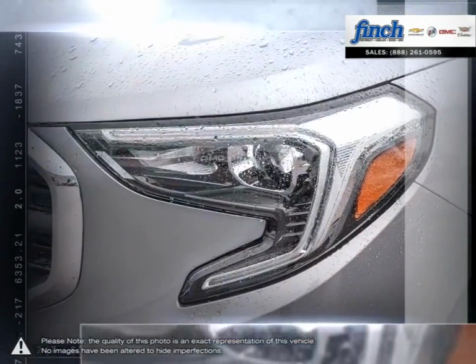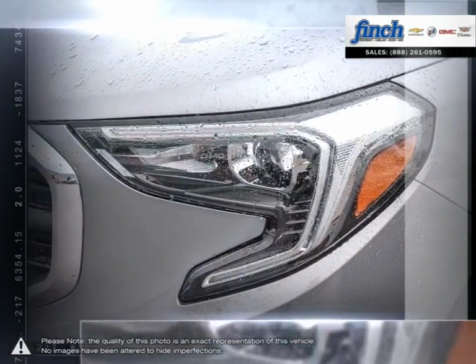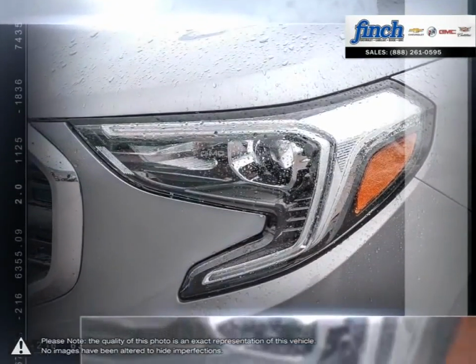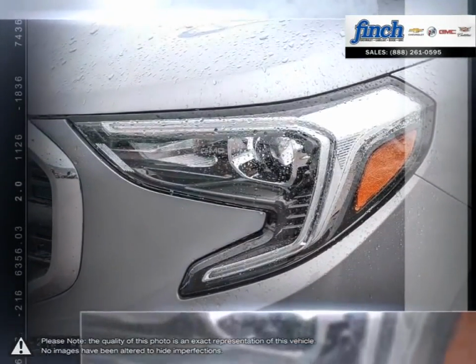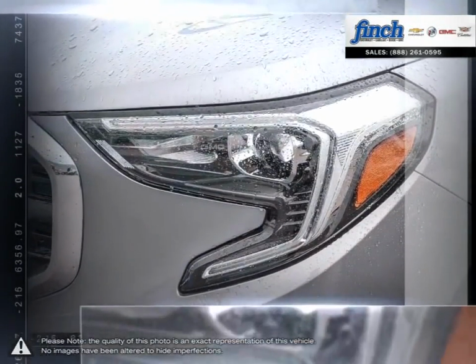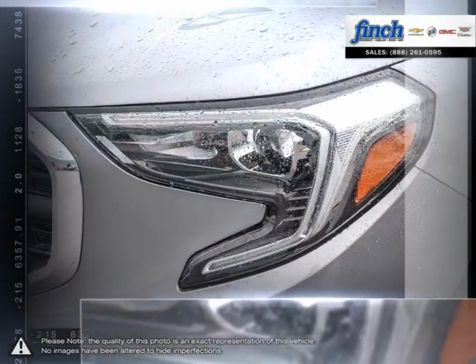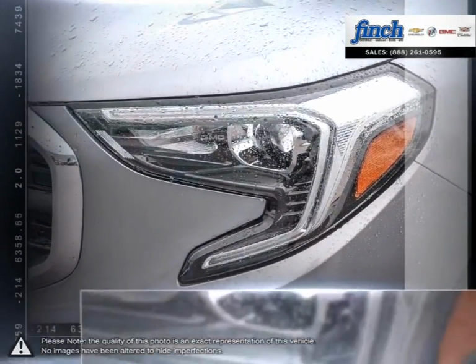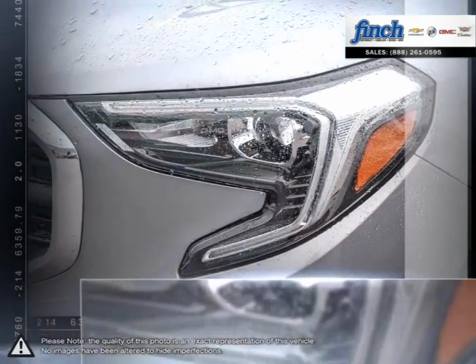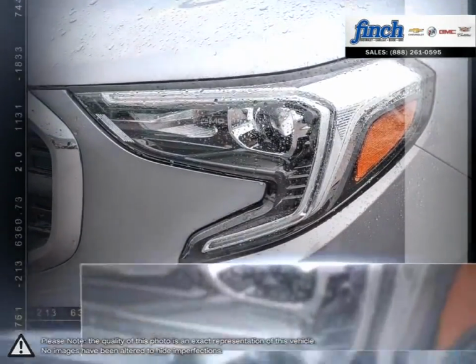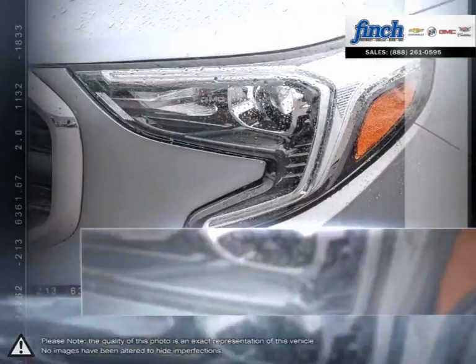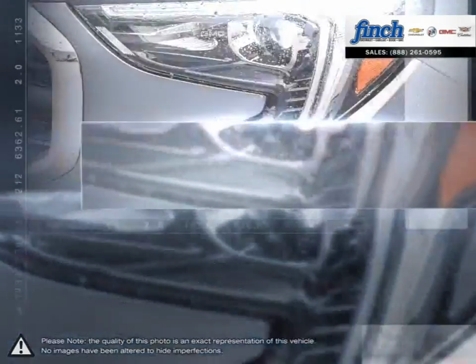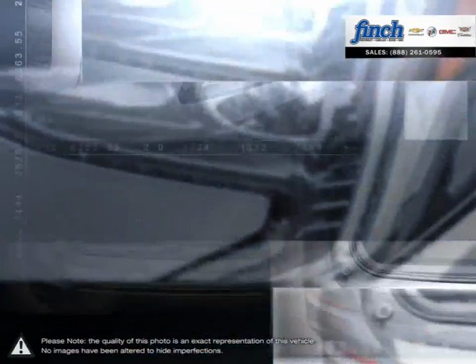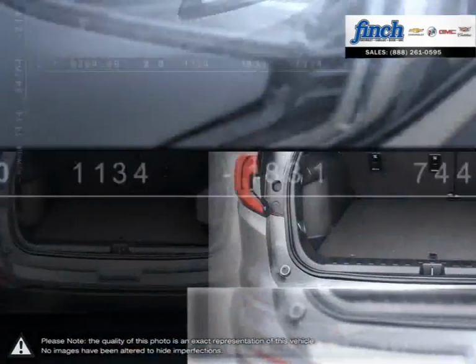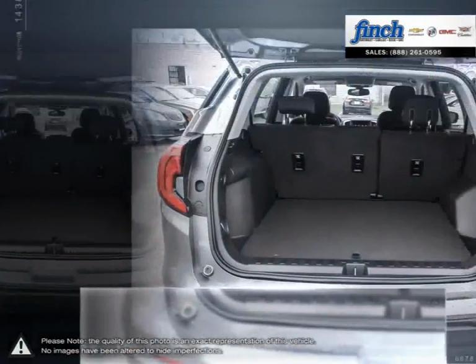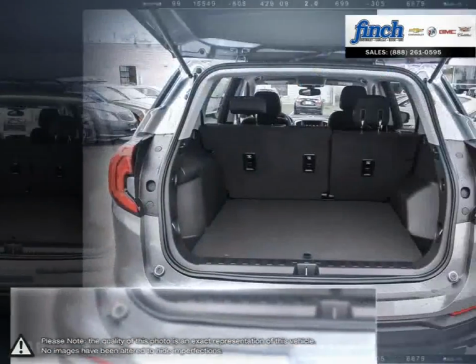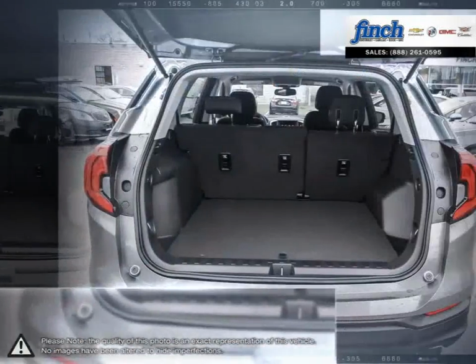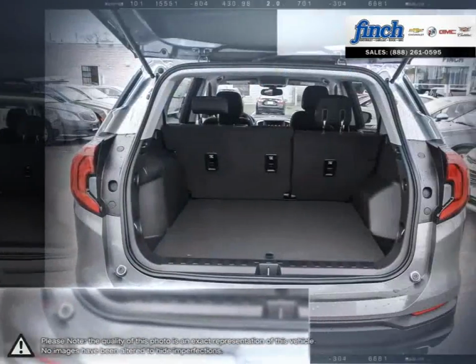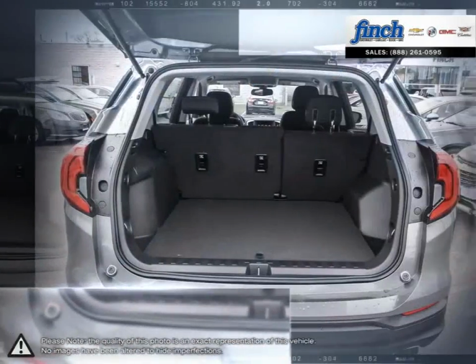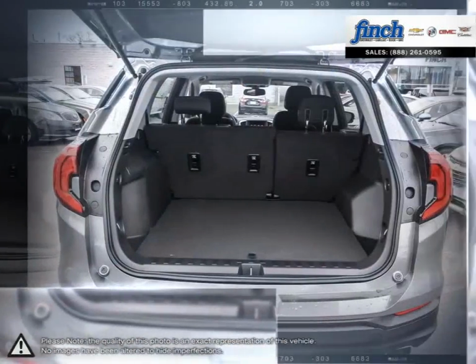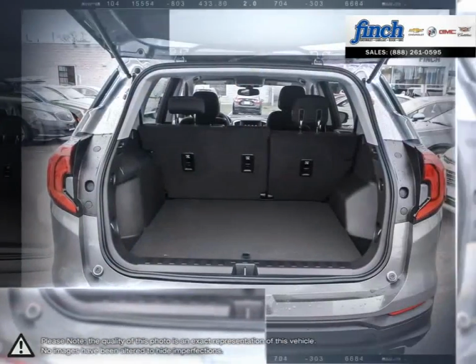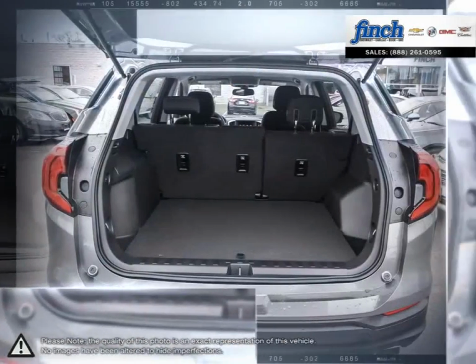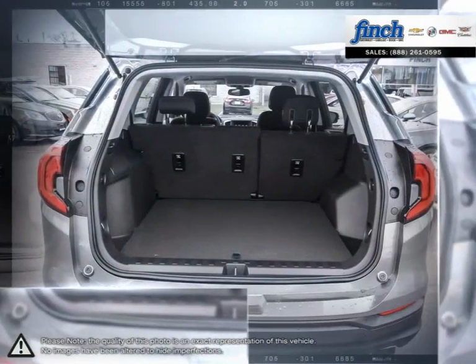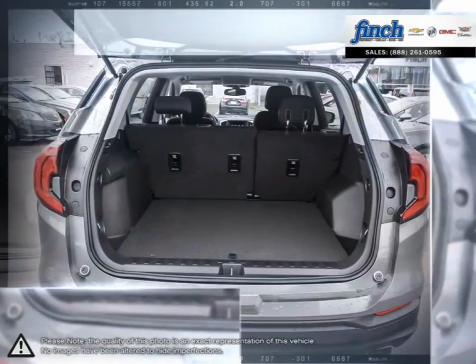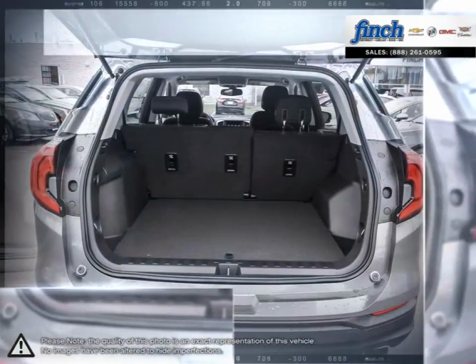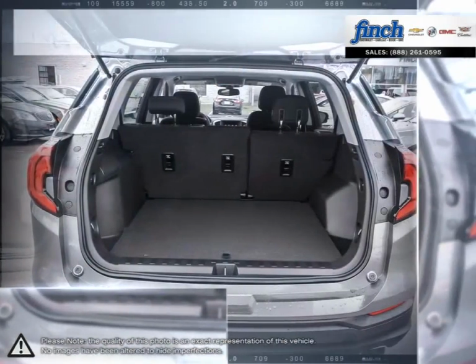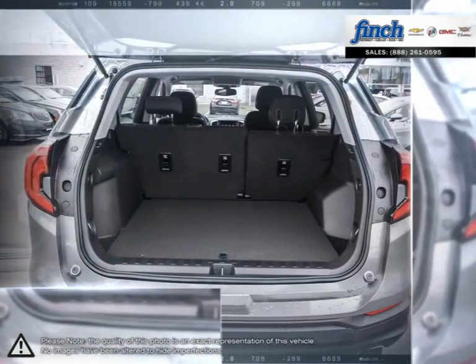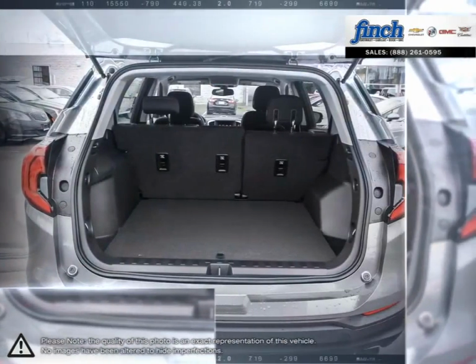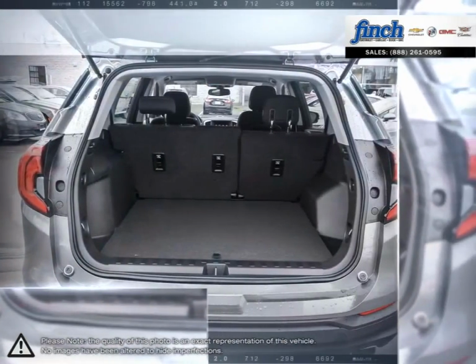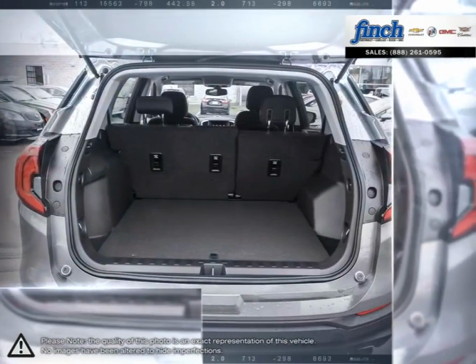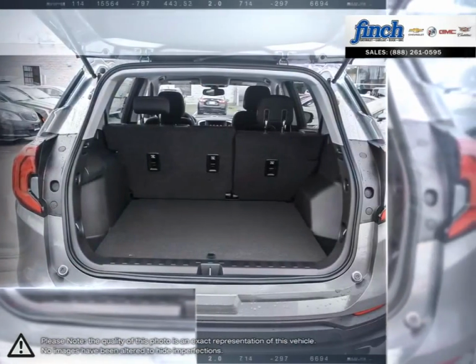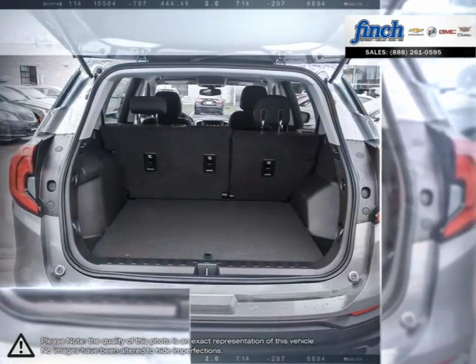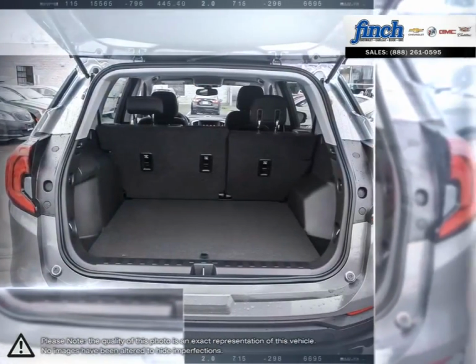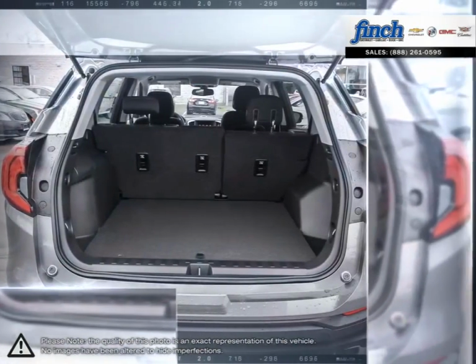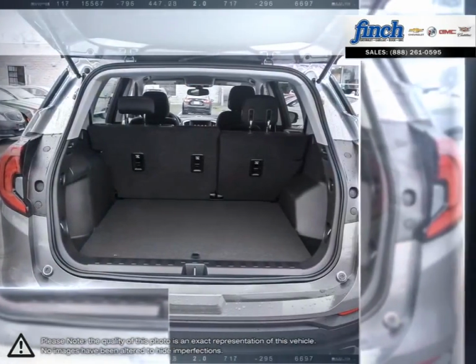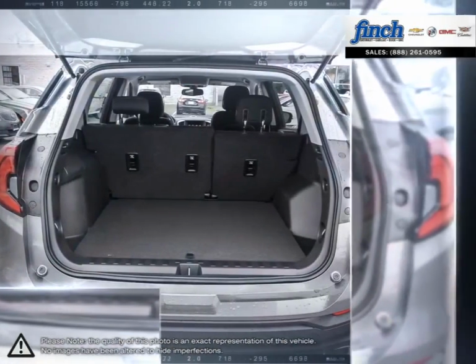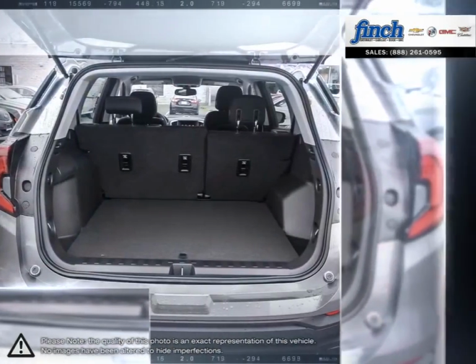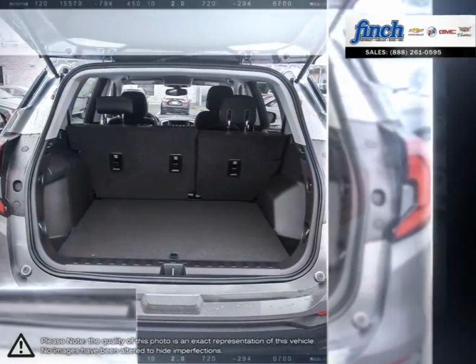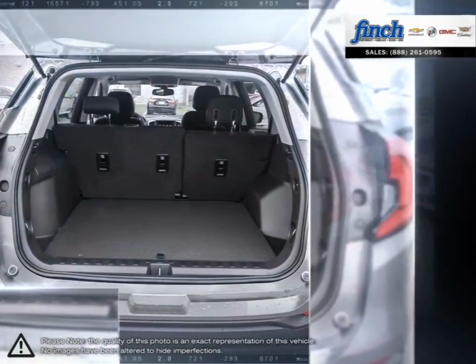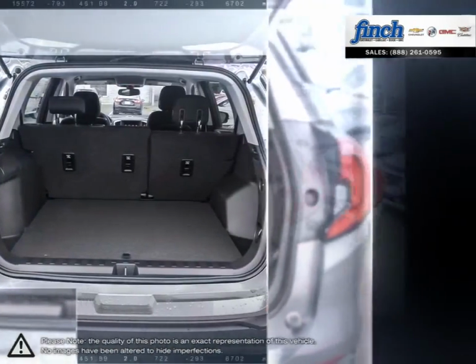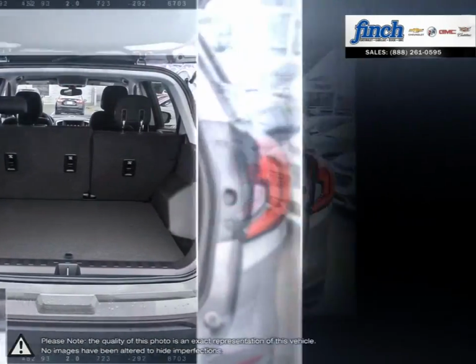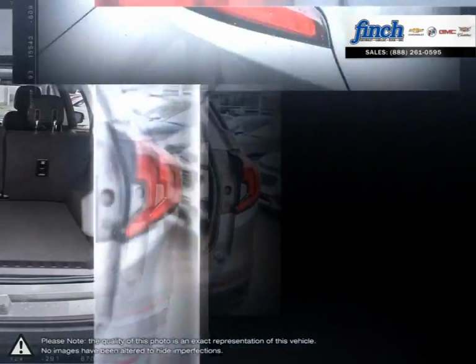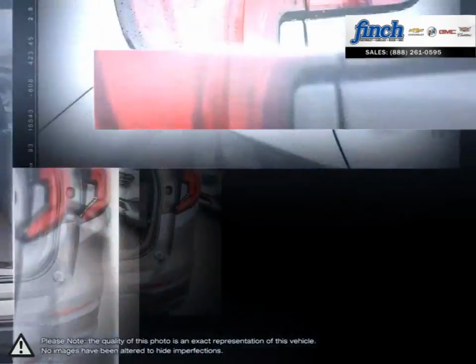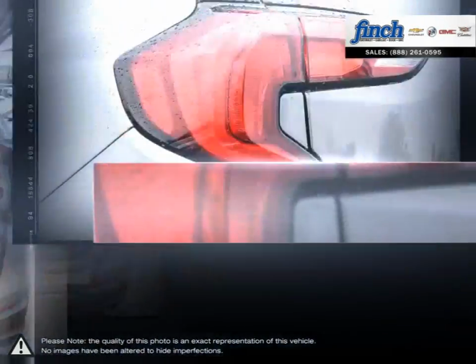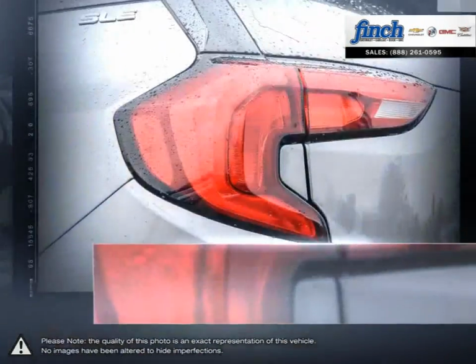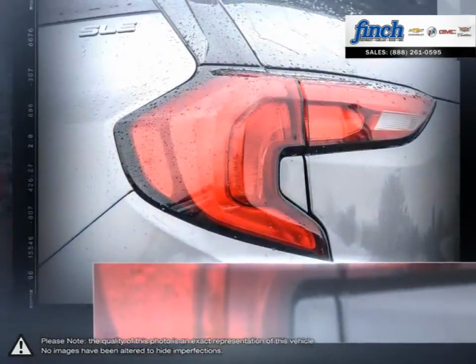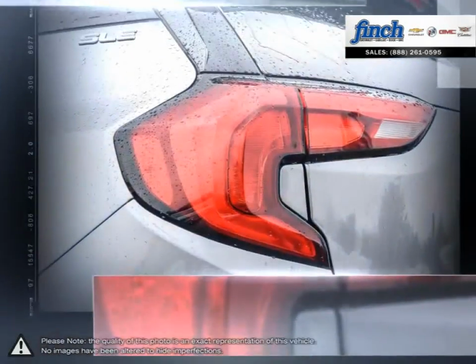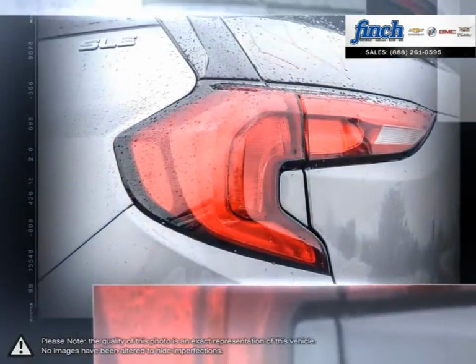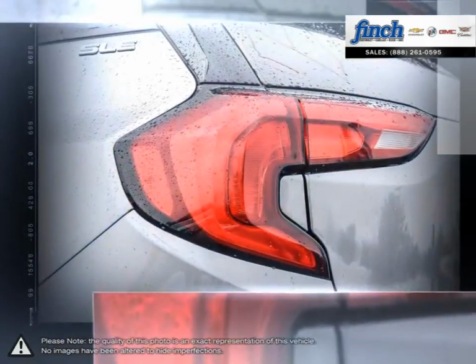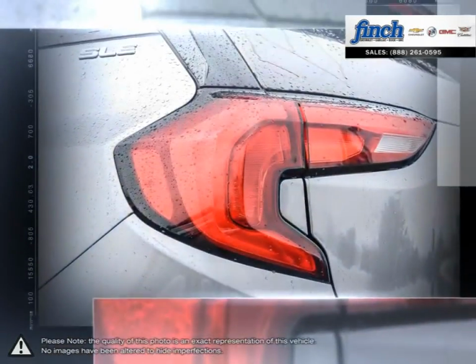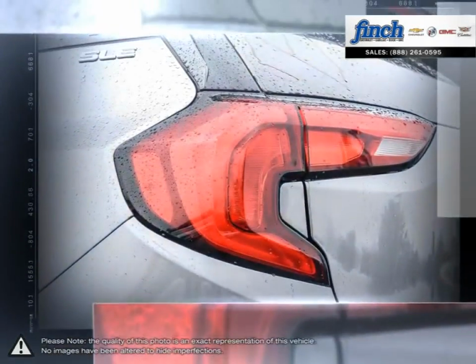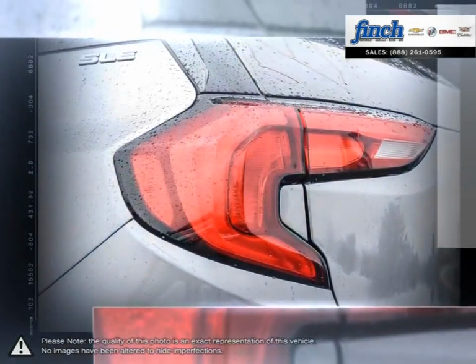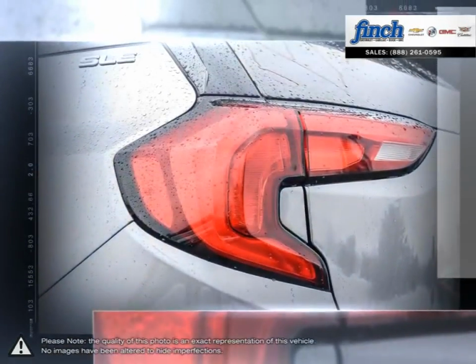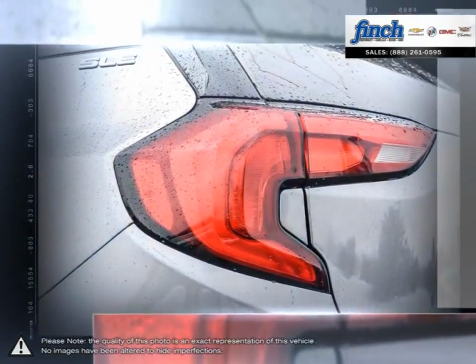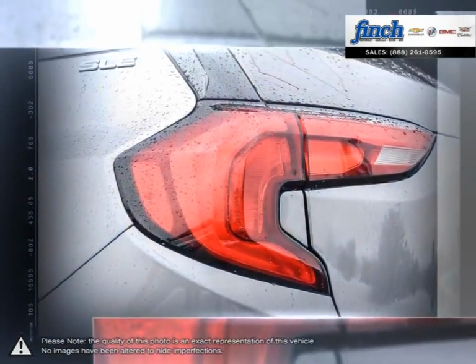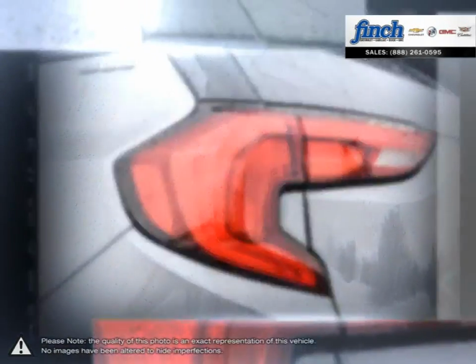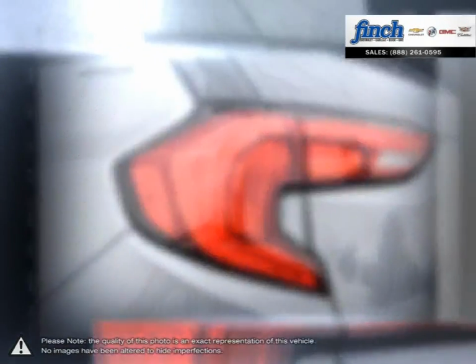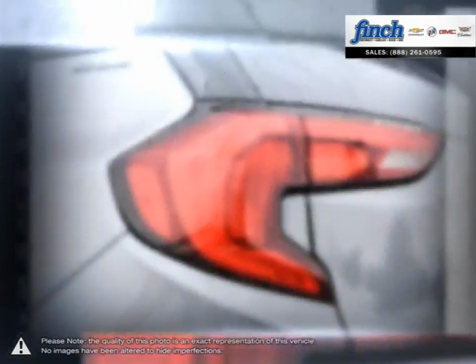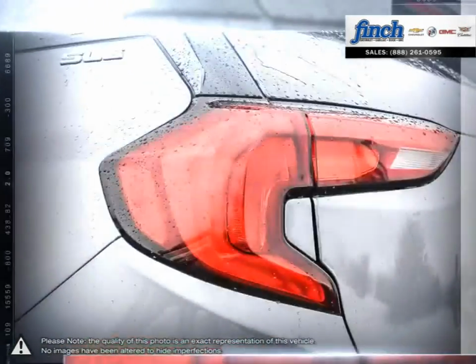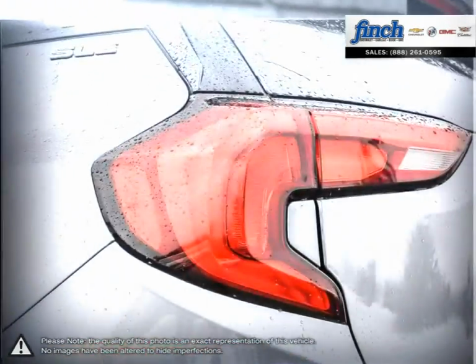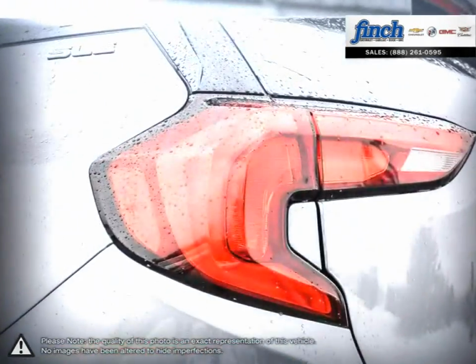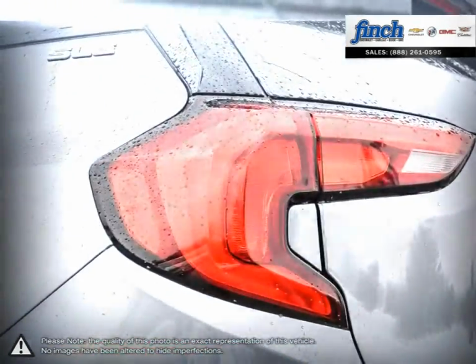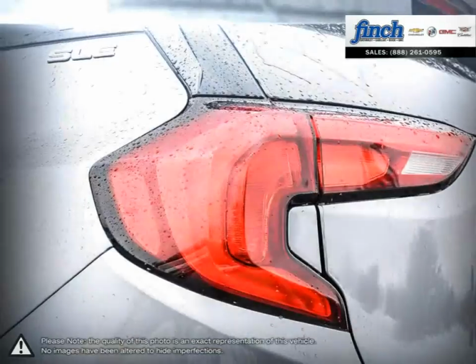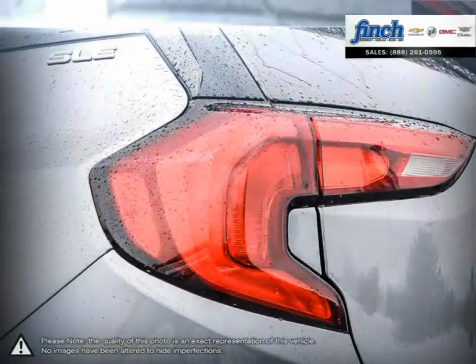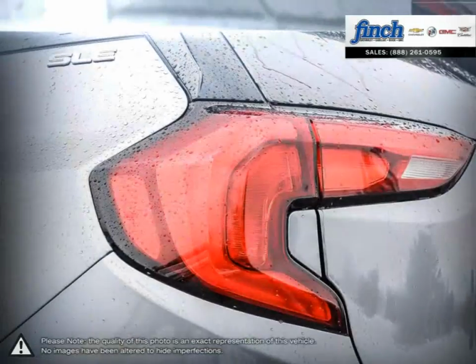Terrain delivers at all. On top of undeniable style, add new technologies, superior fit and finish, and exceptional safety features — you'll see why the Canadian-built Terrain is the total package.